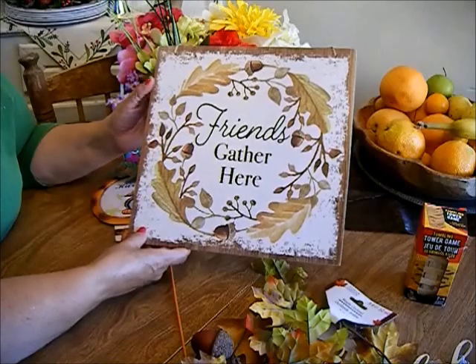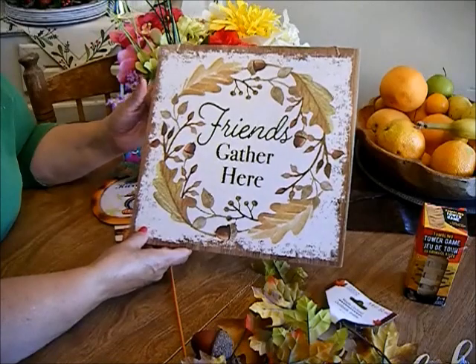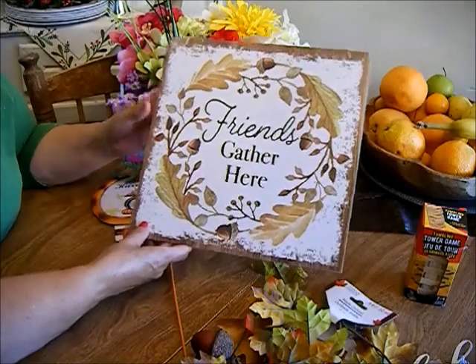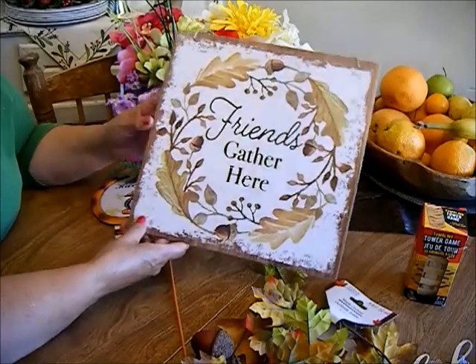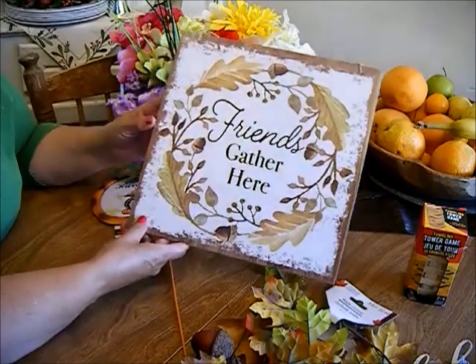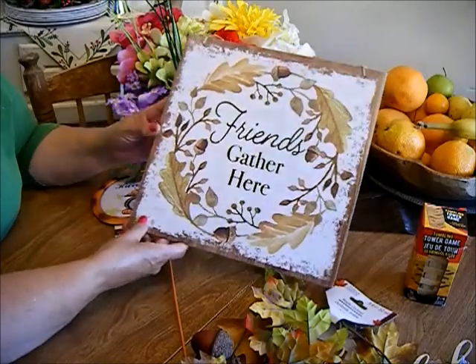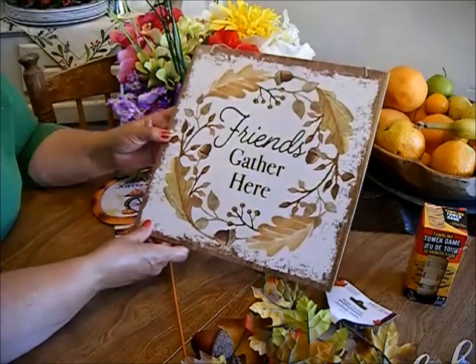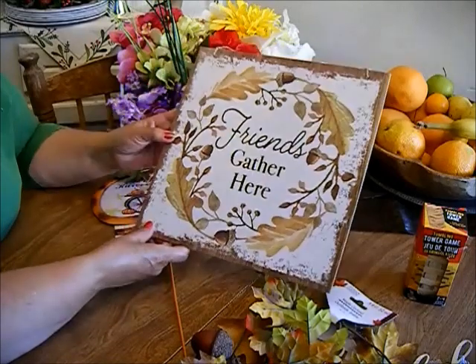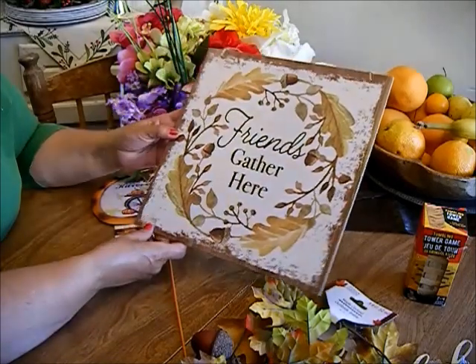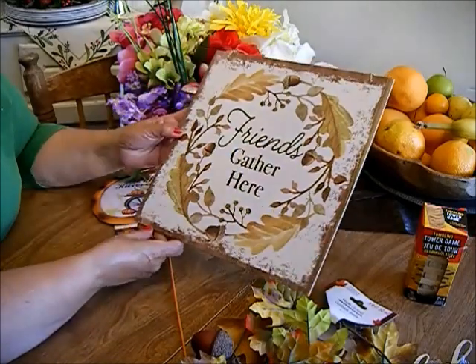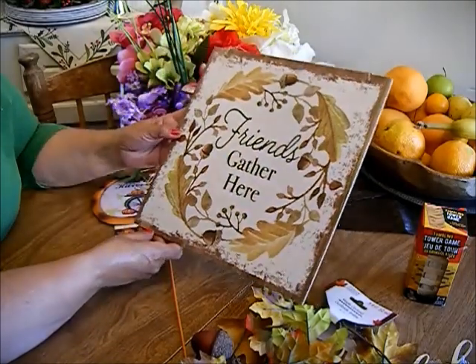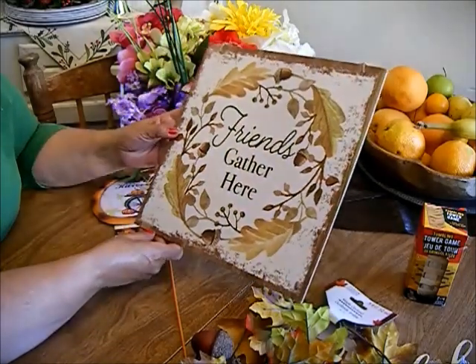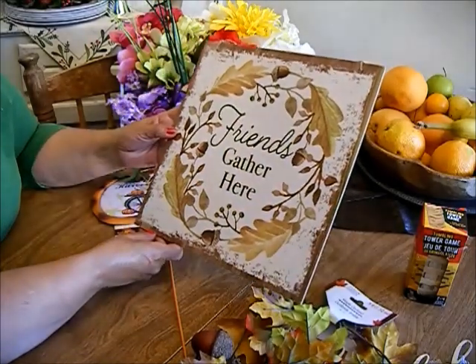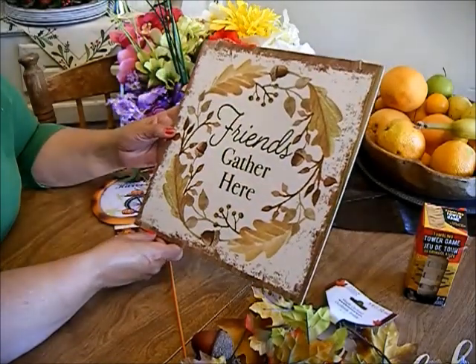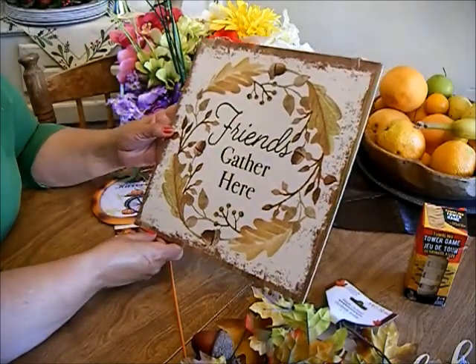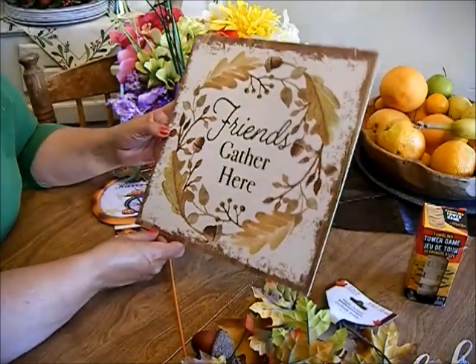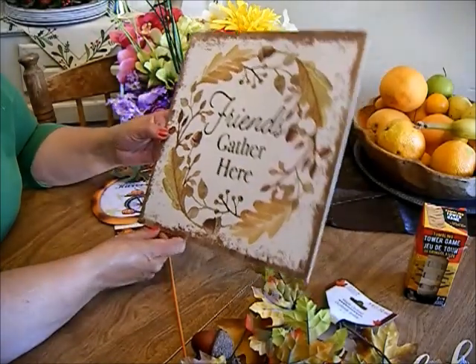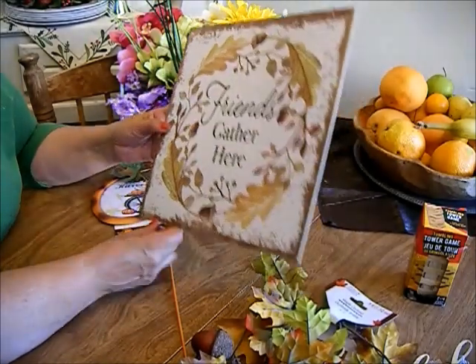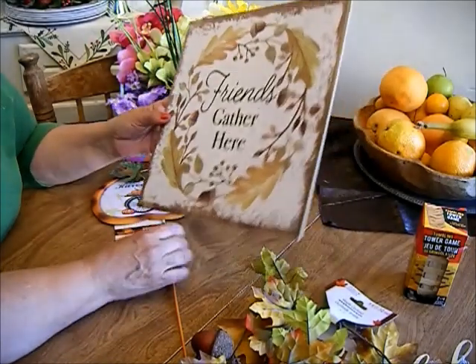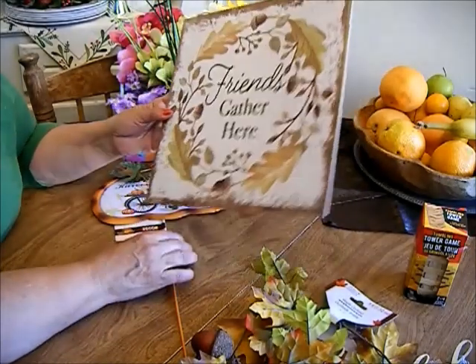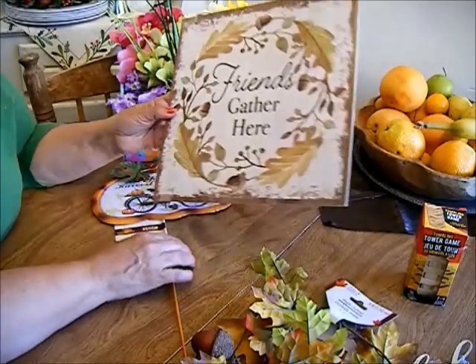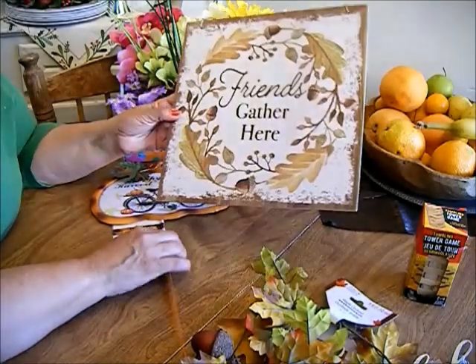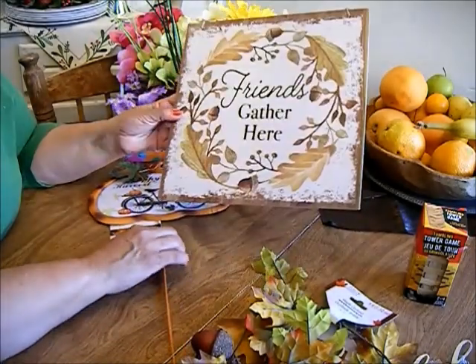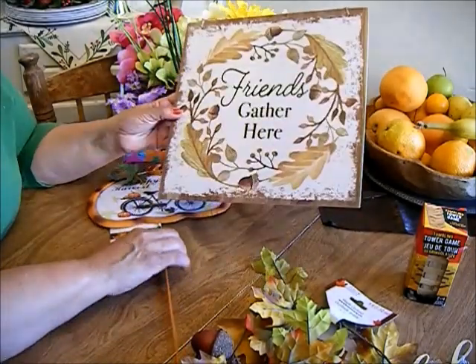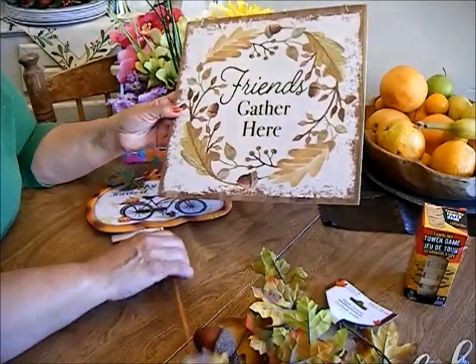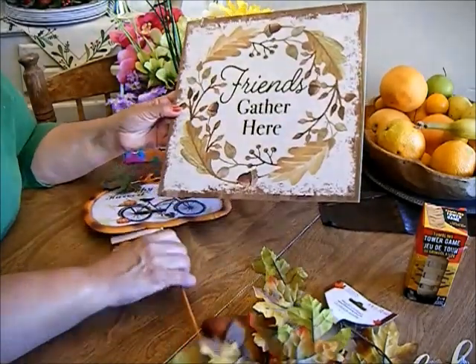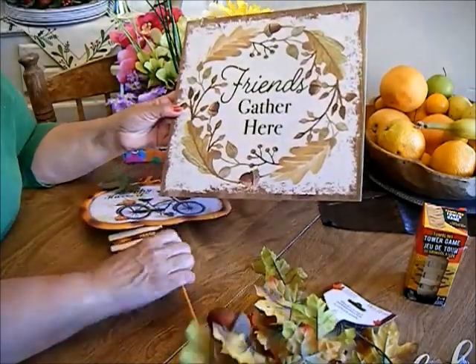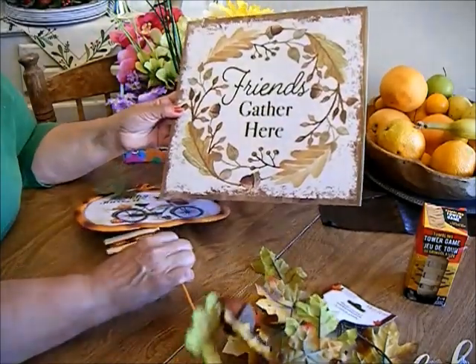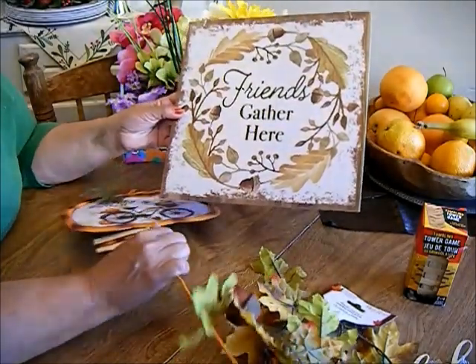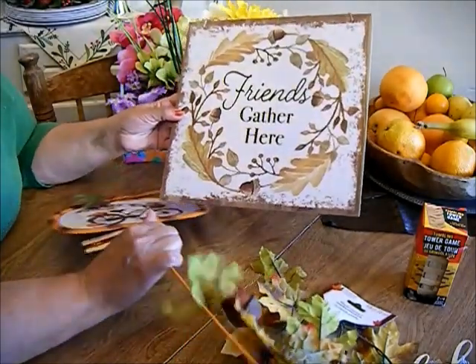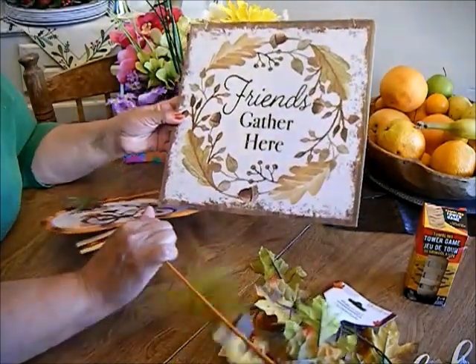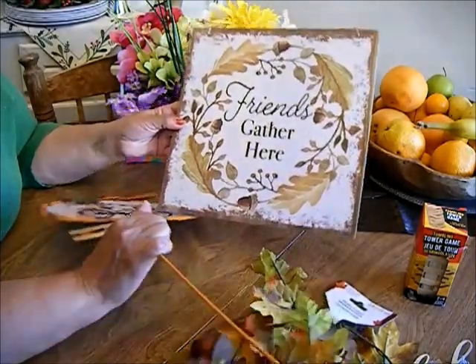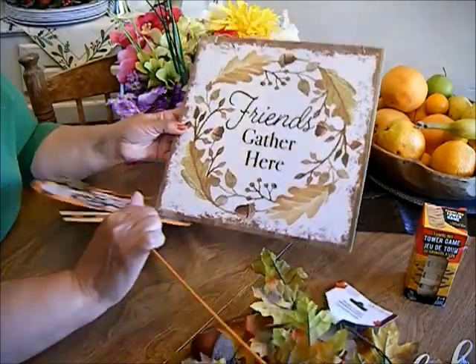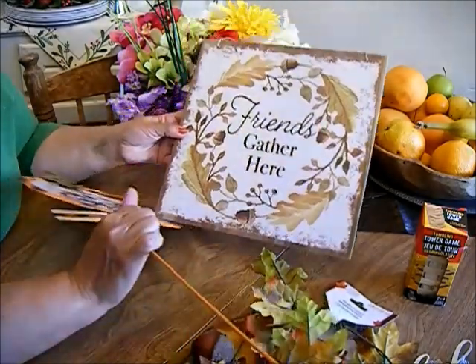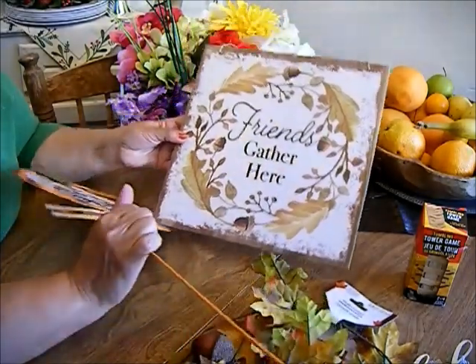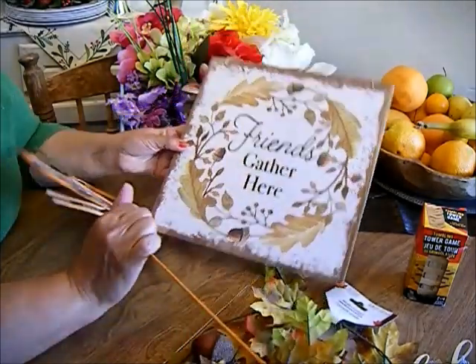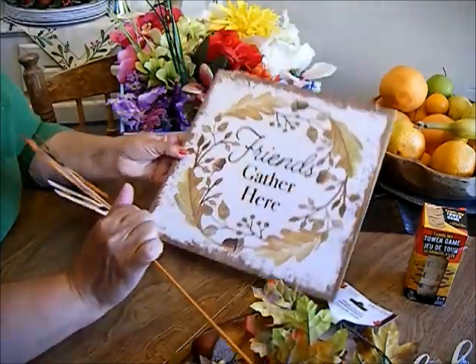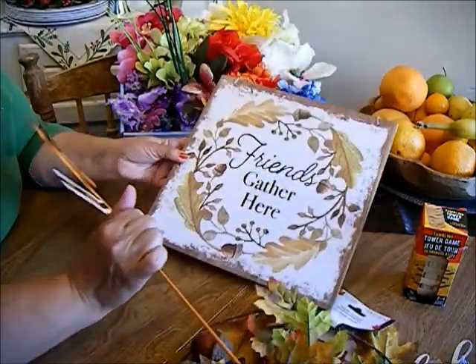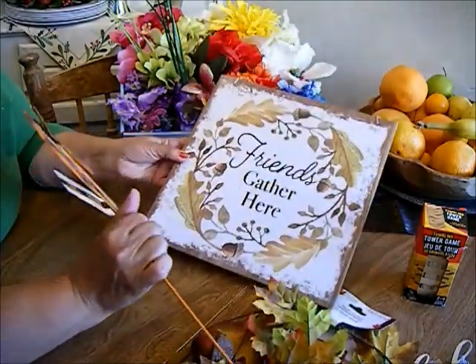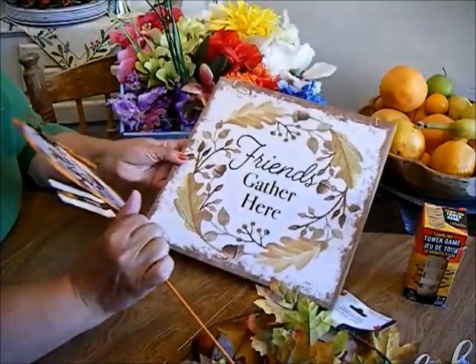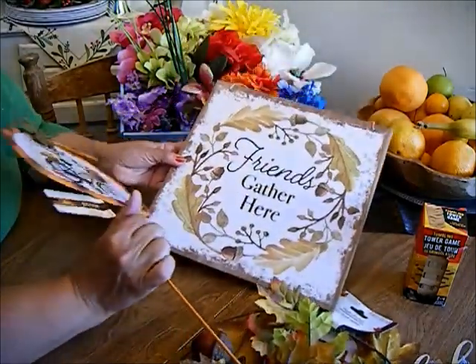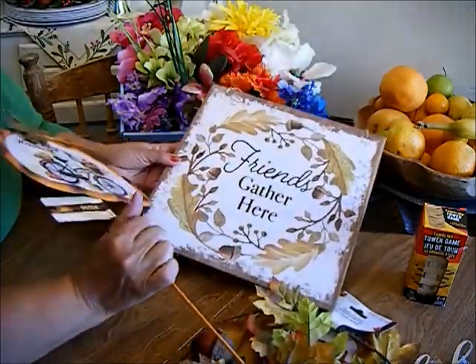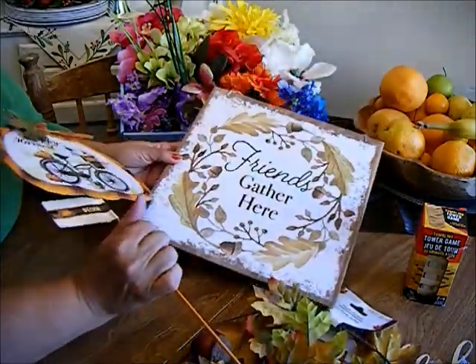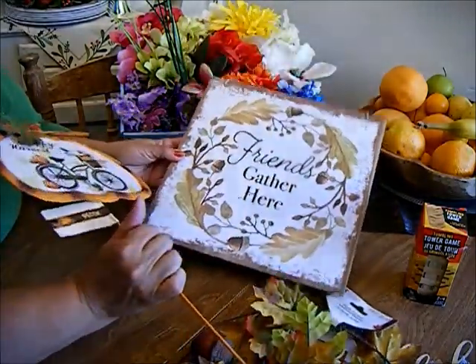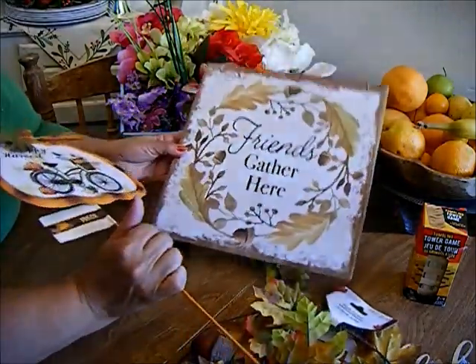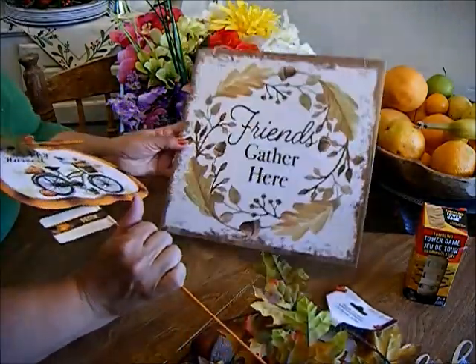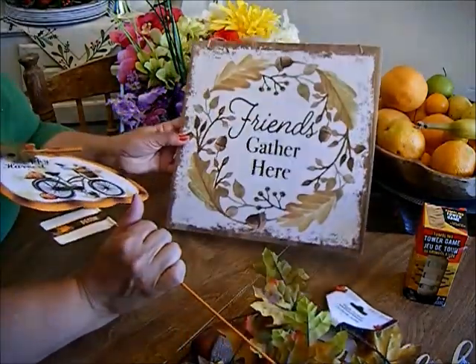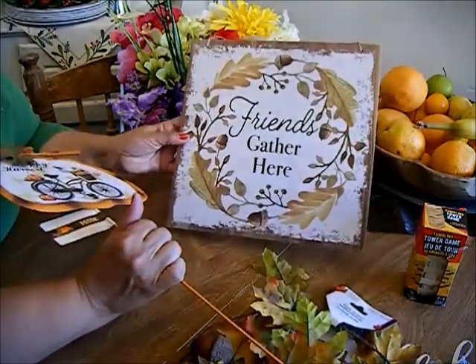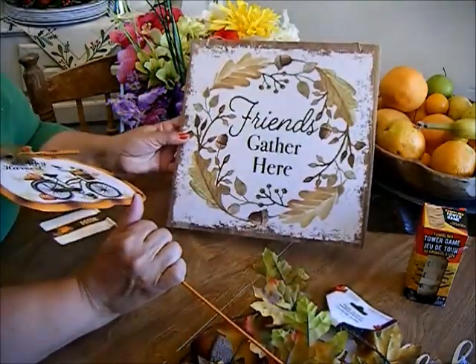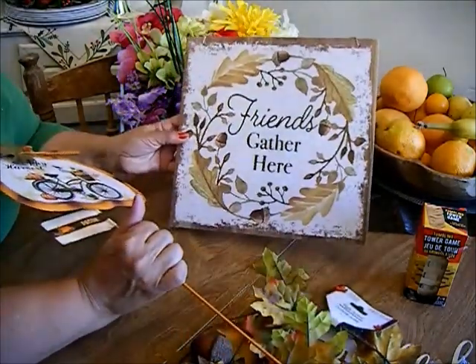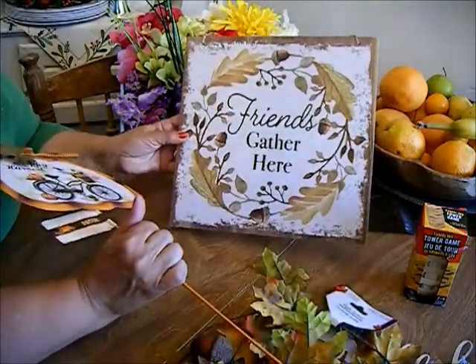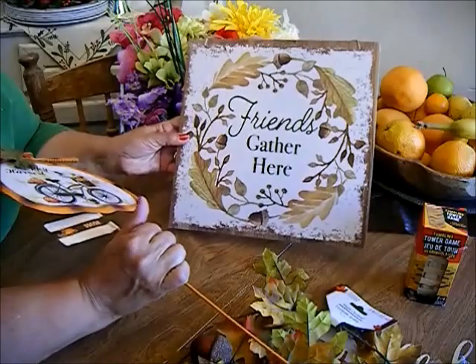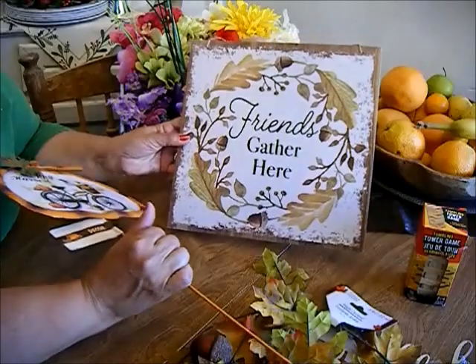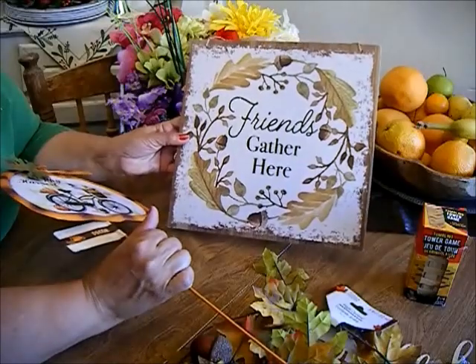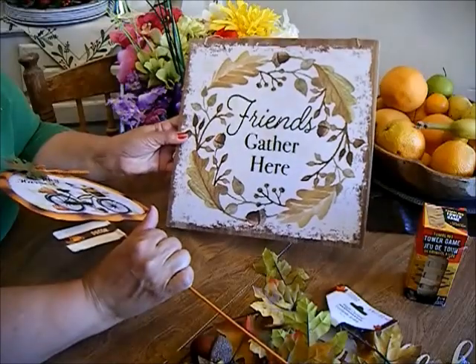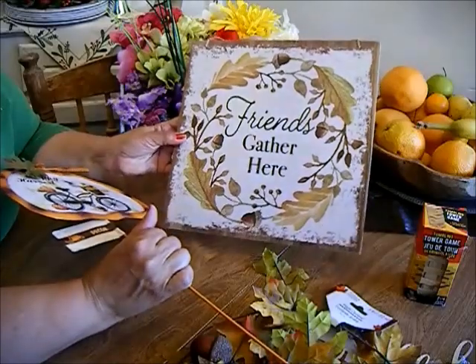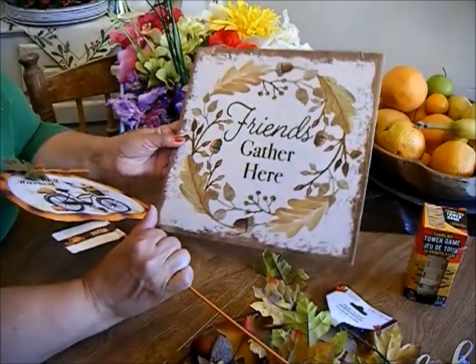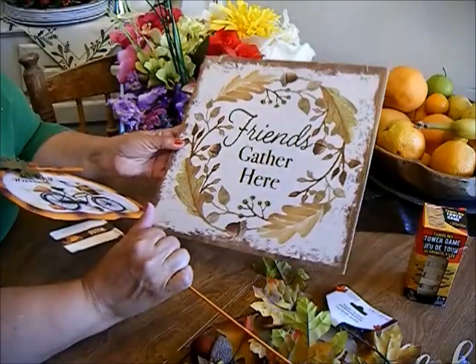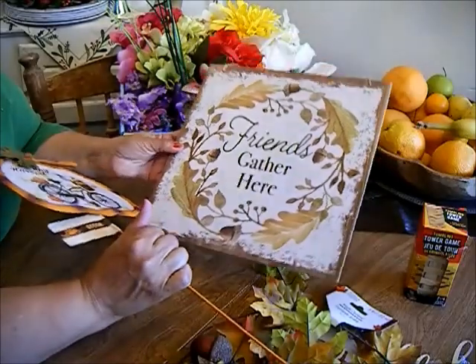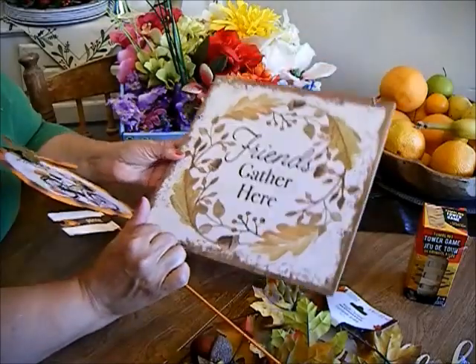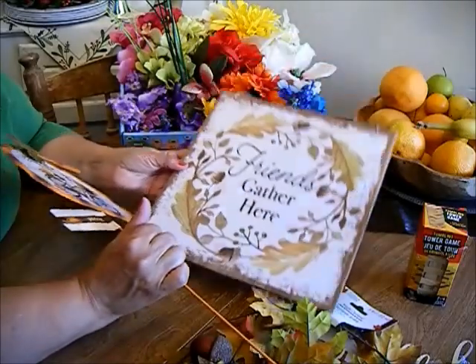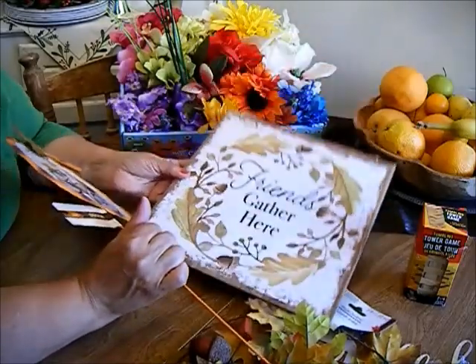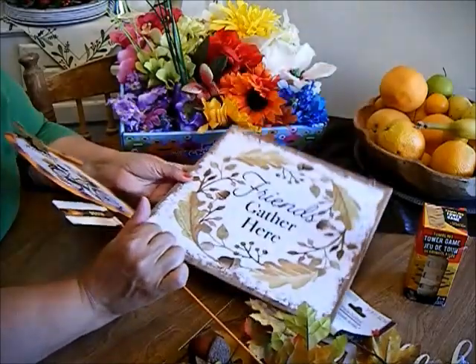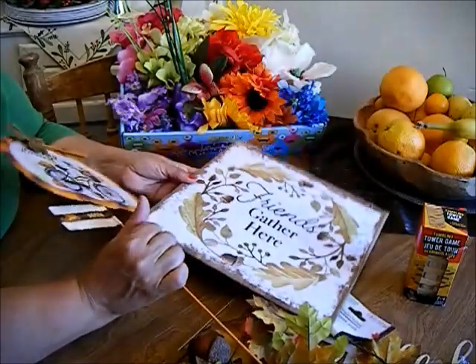Since I don't know how I'm gonna decorate for the fall, I thought this would be a neutral color palette that works well.